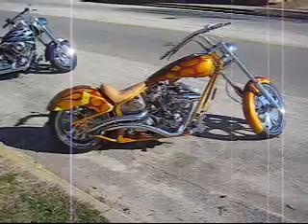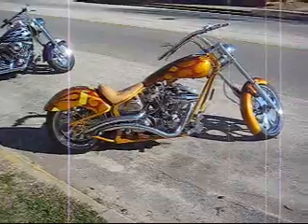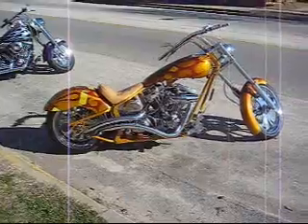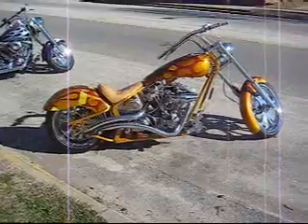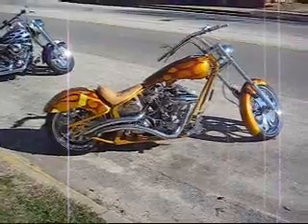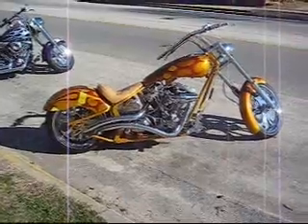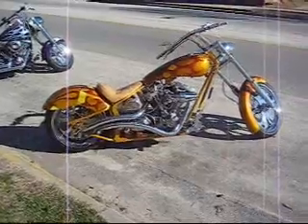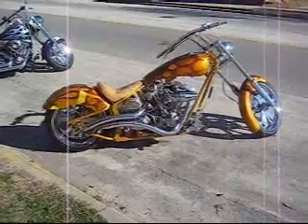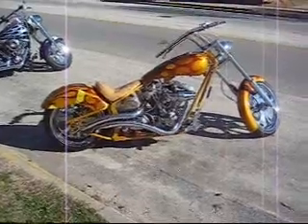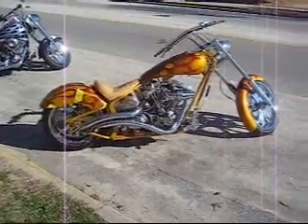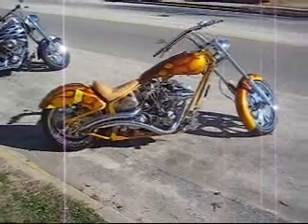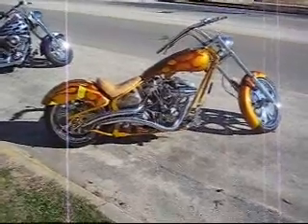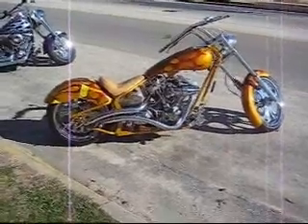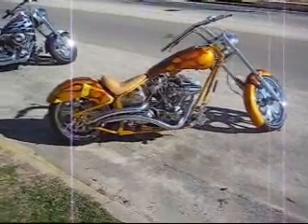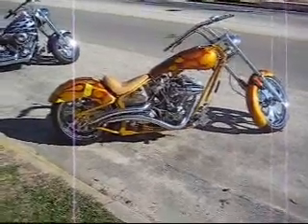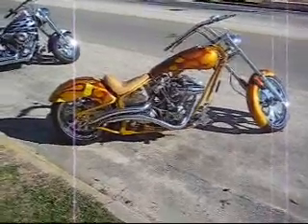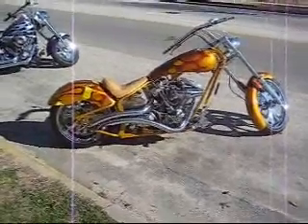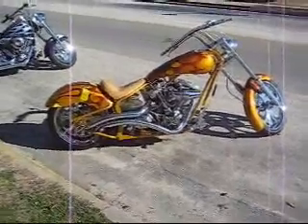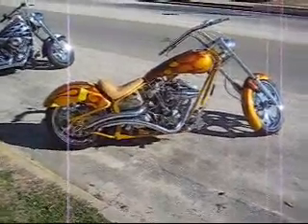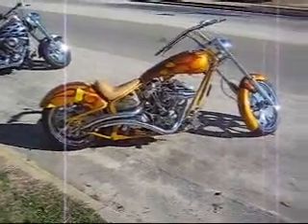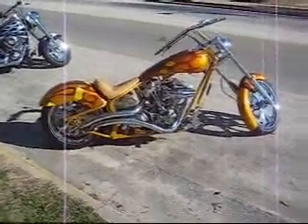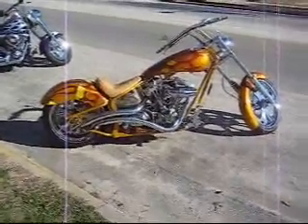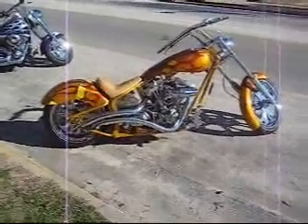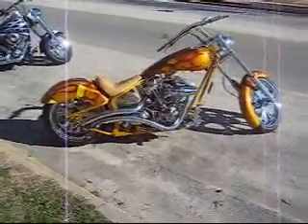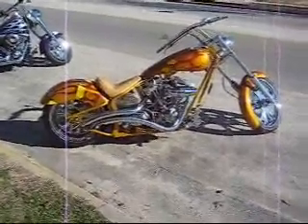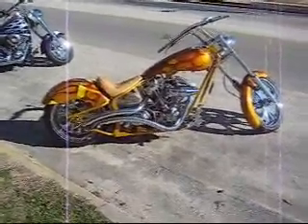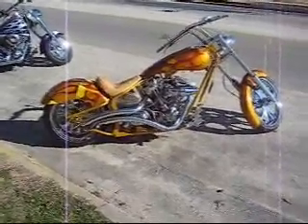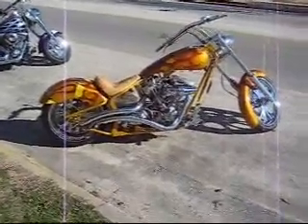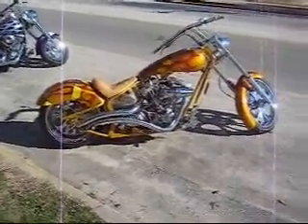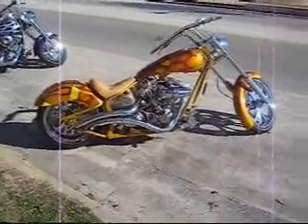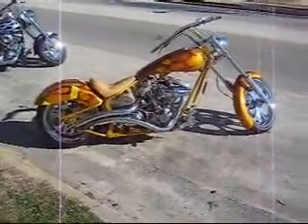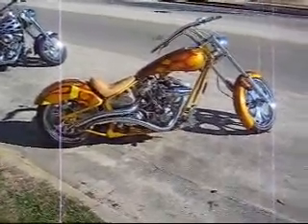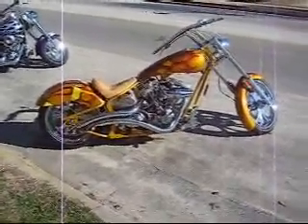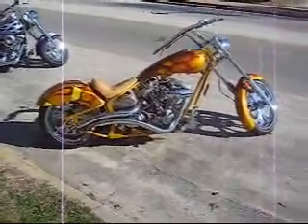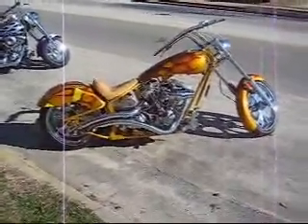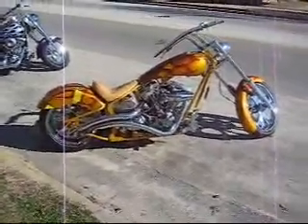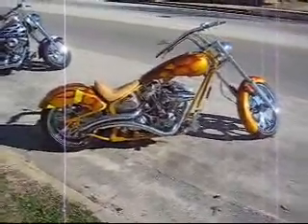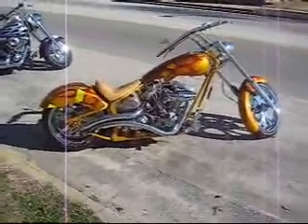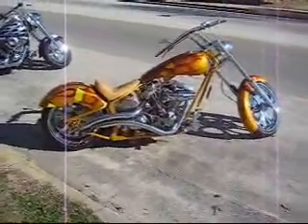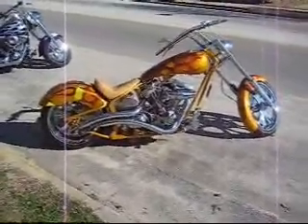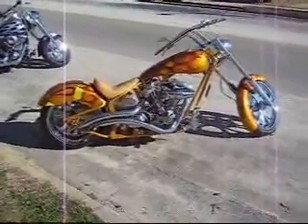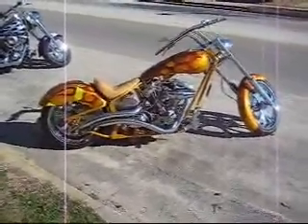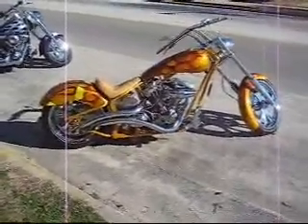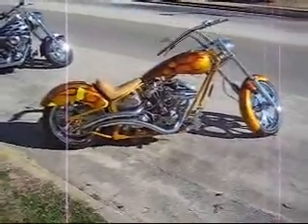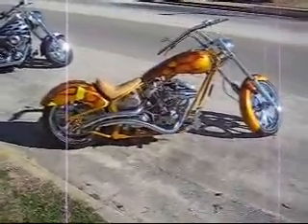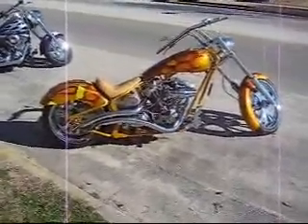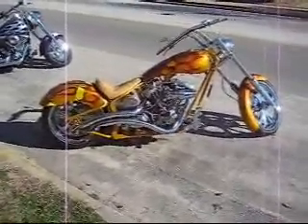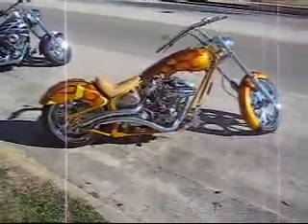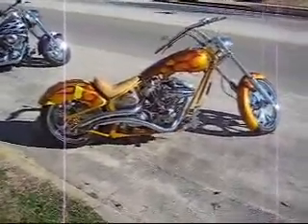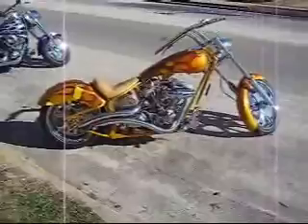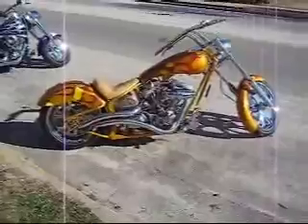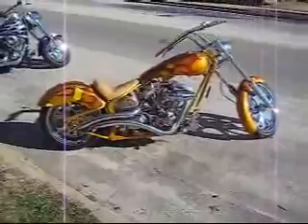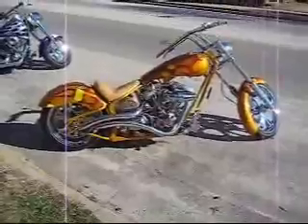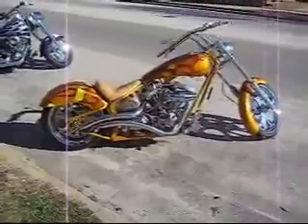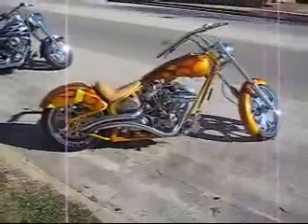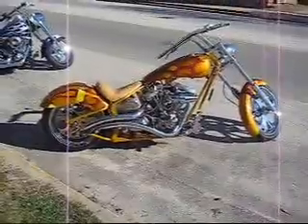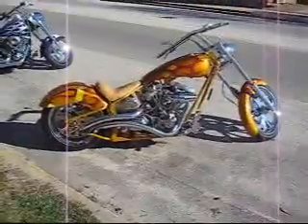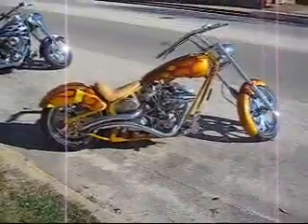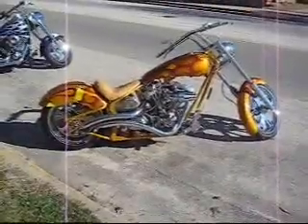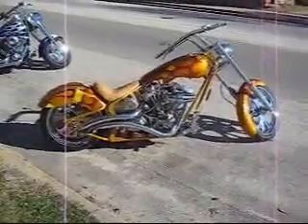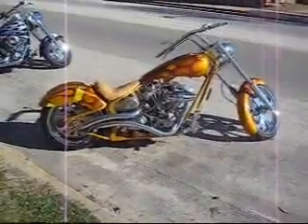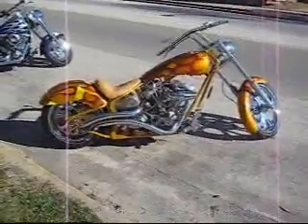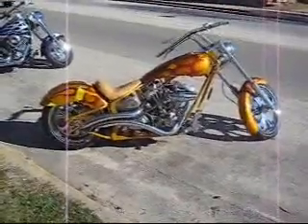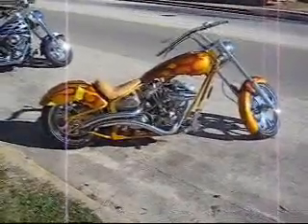Hello everybody. We are in this town called Kershaw, South Carolina, at a small Harley shop.